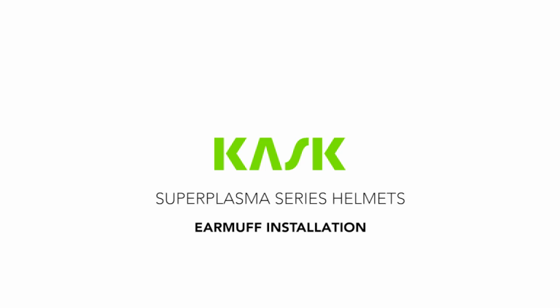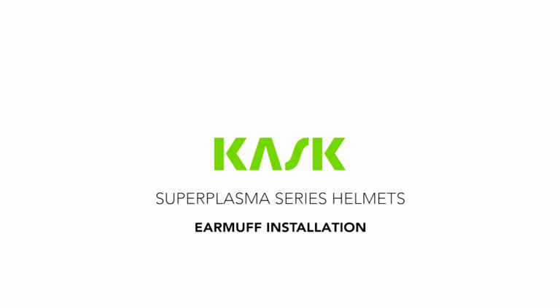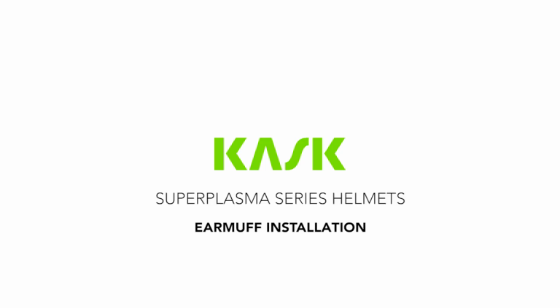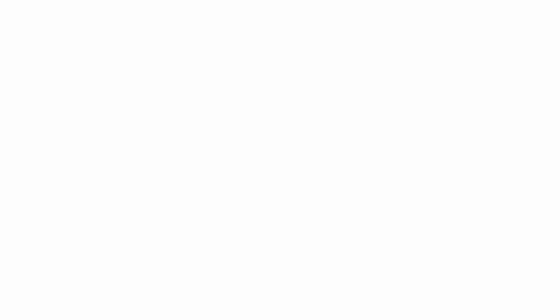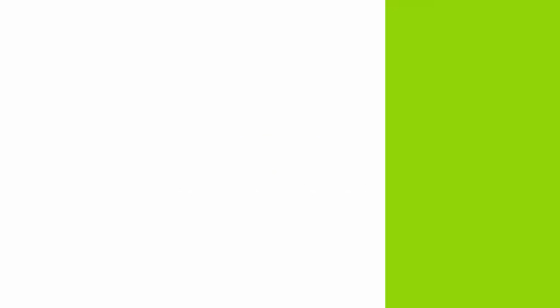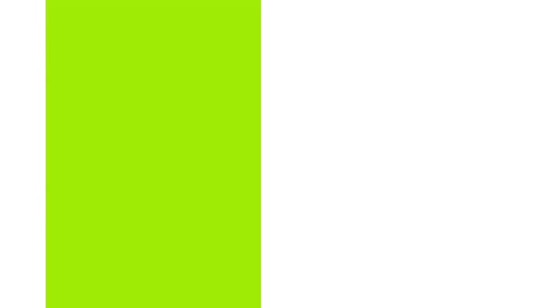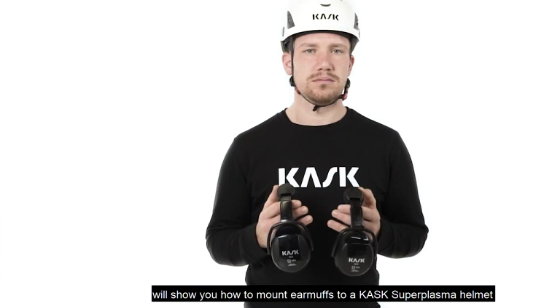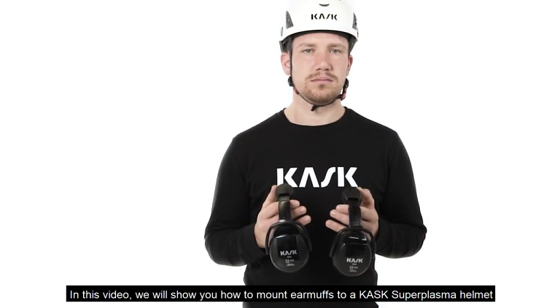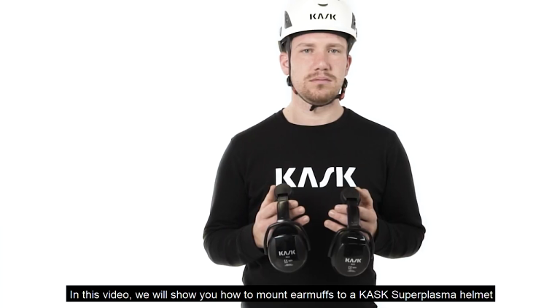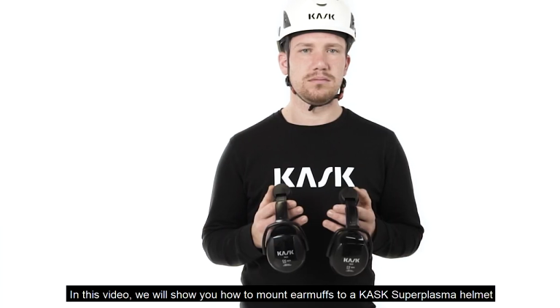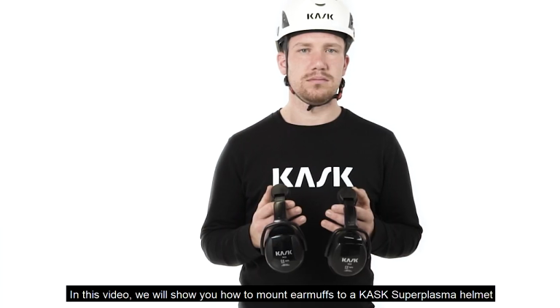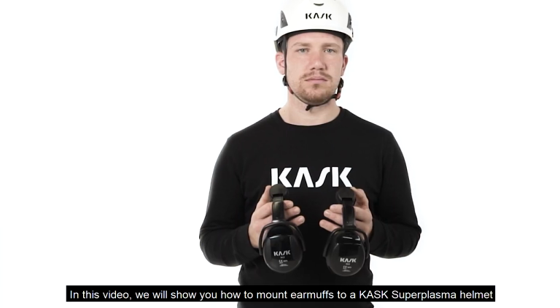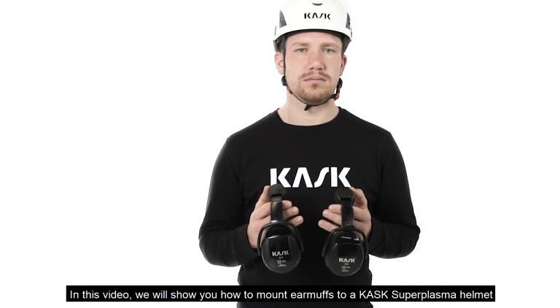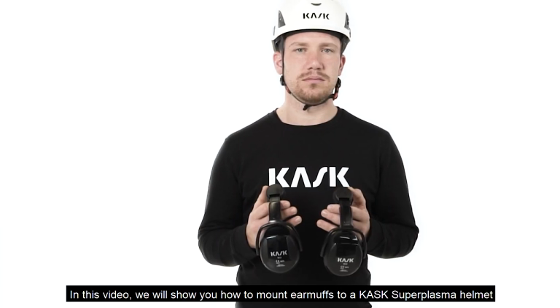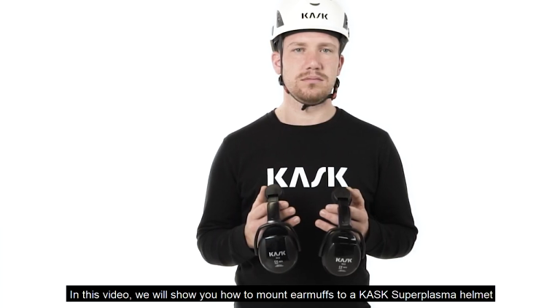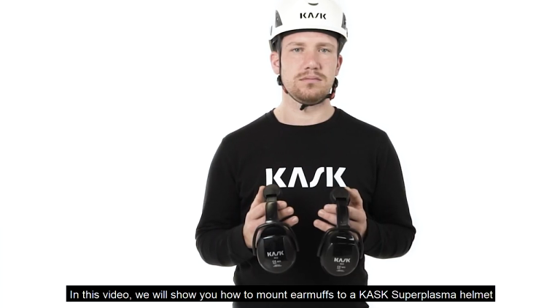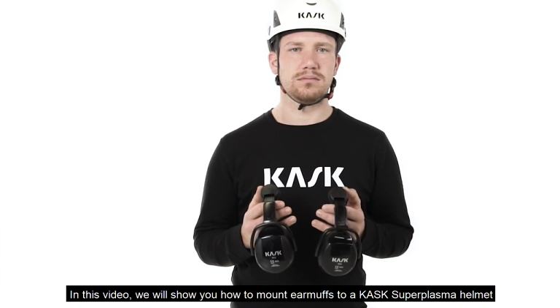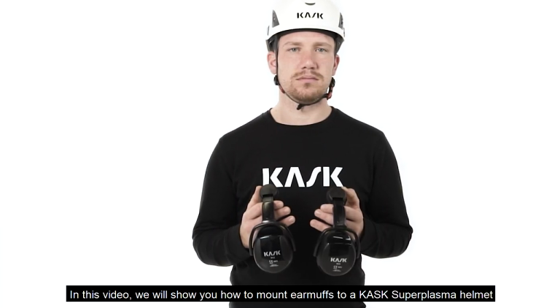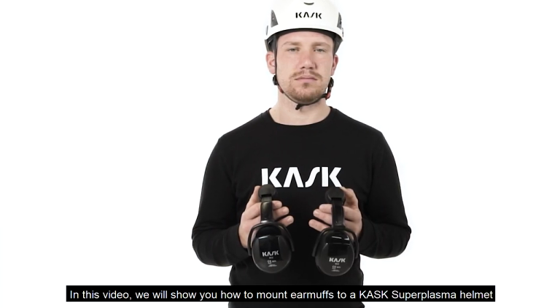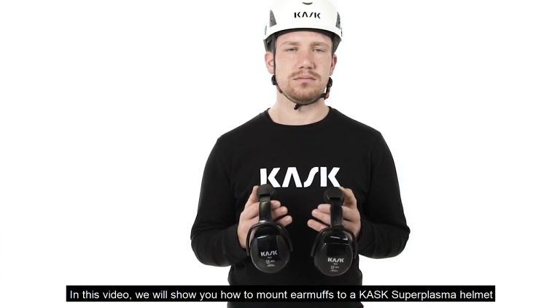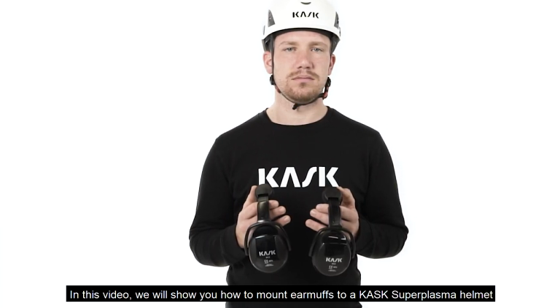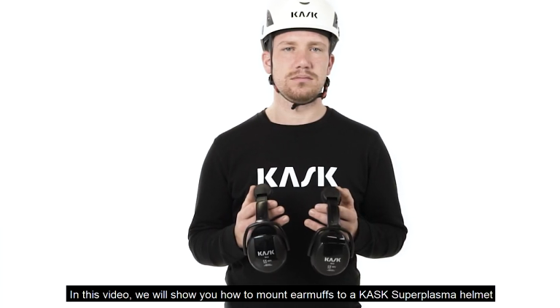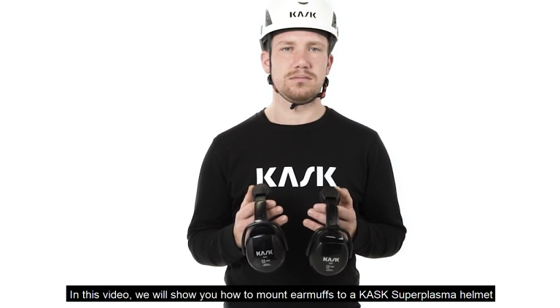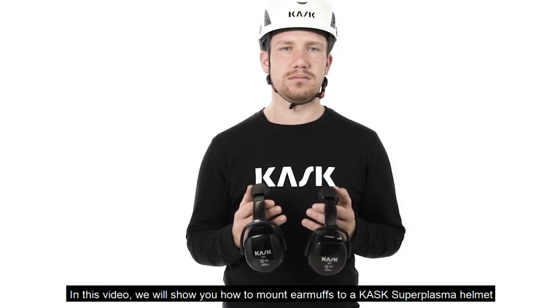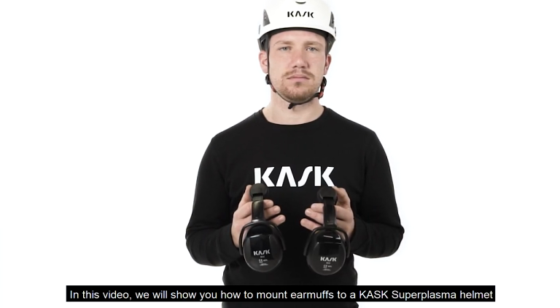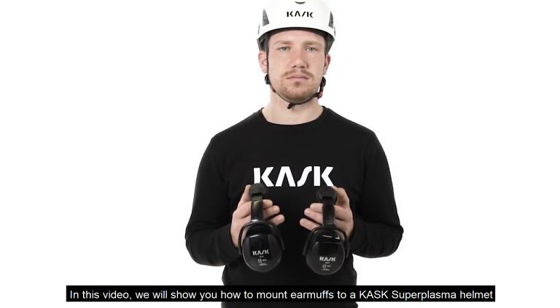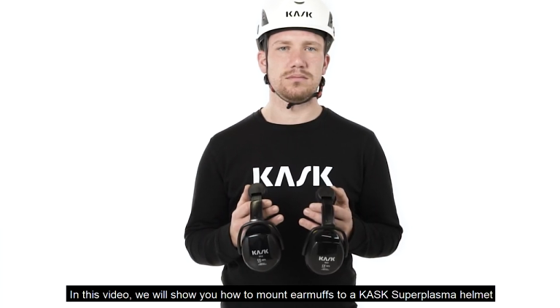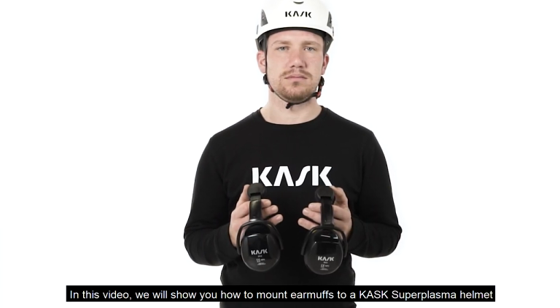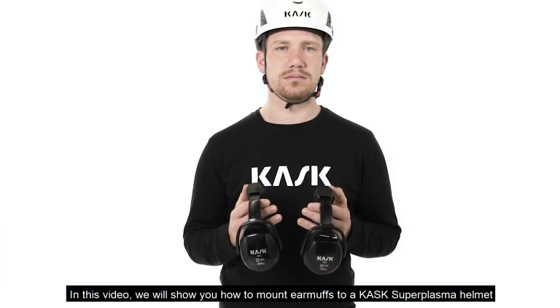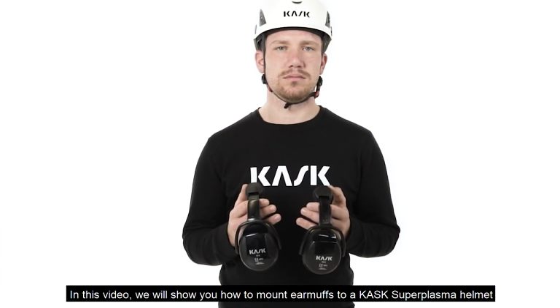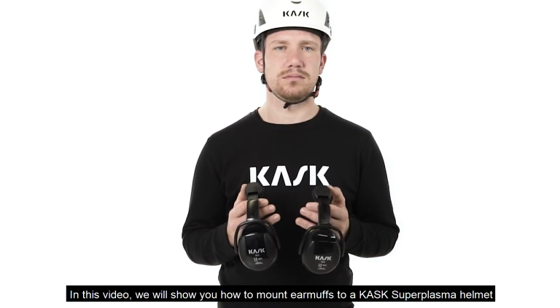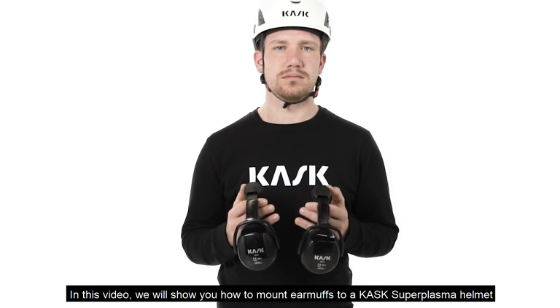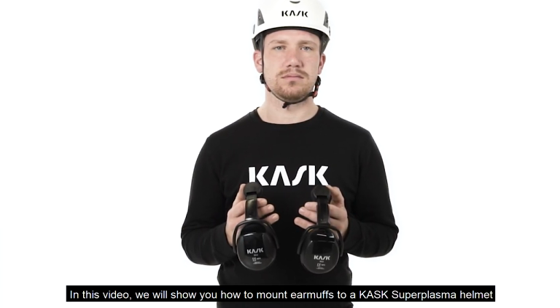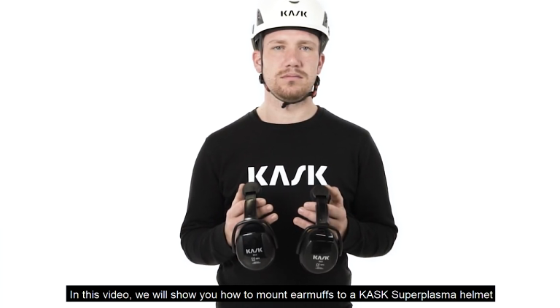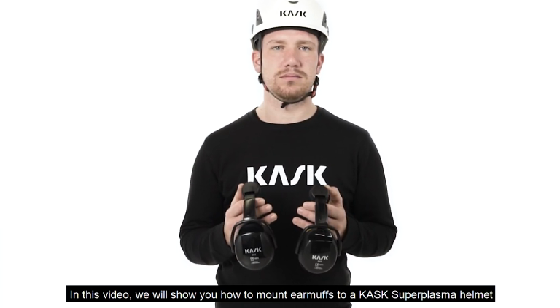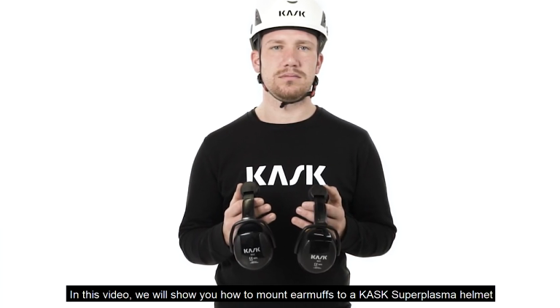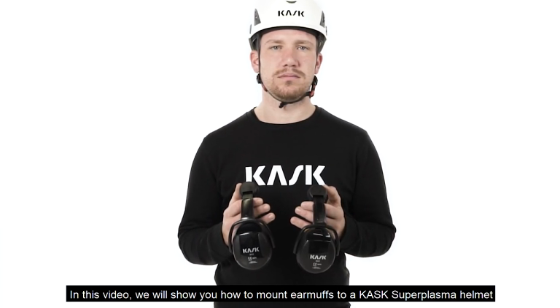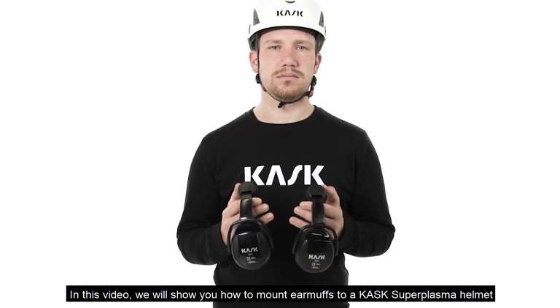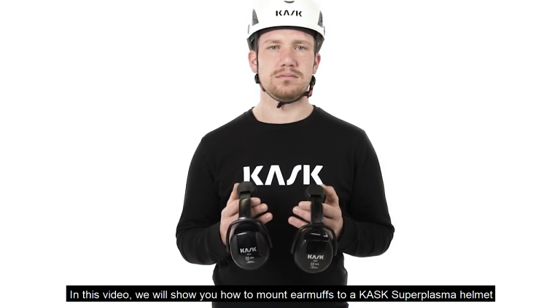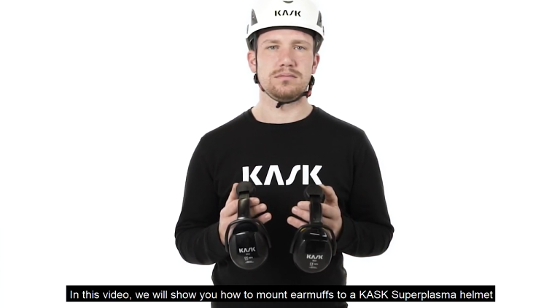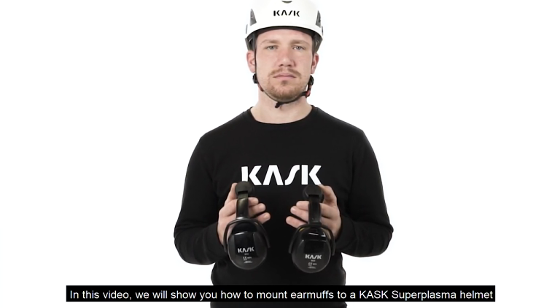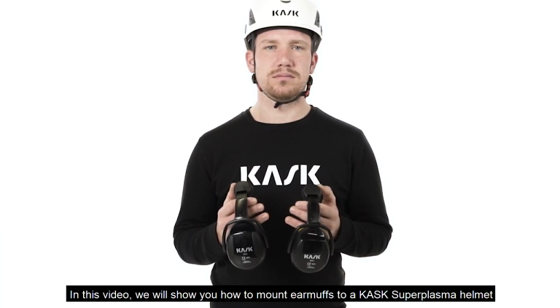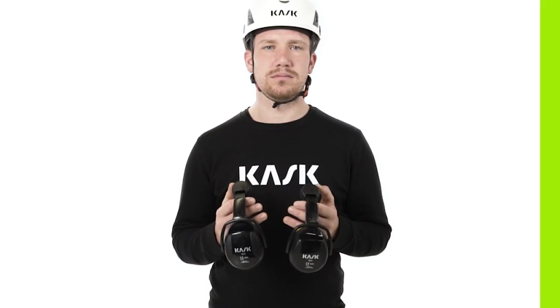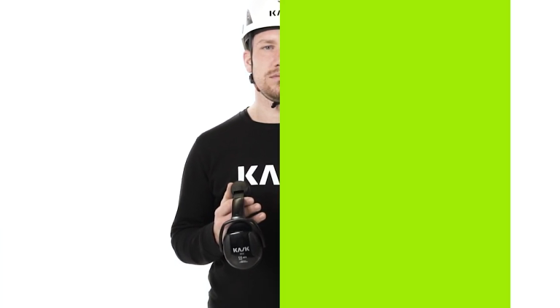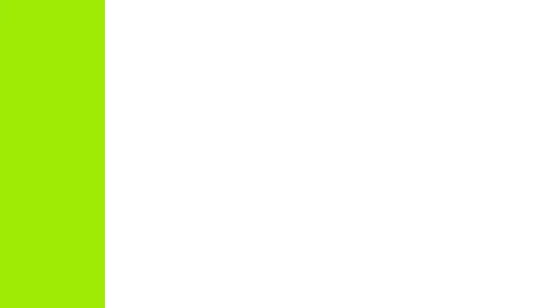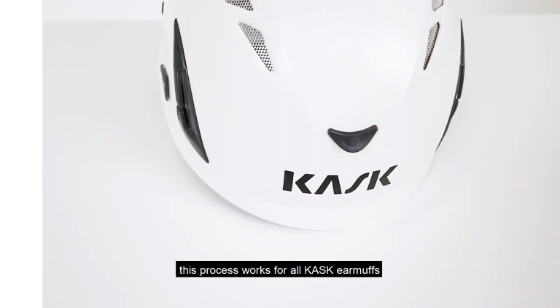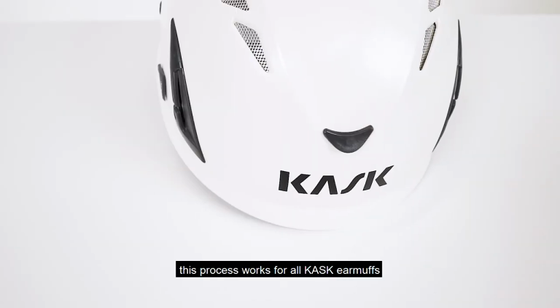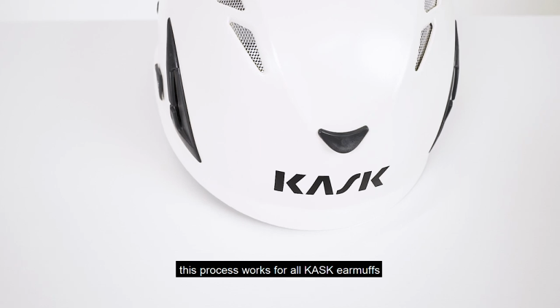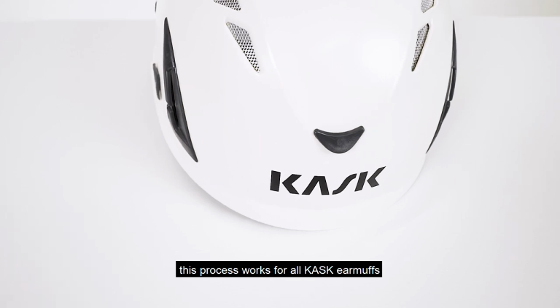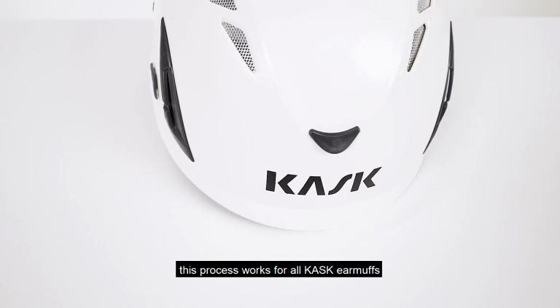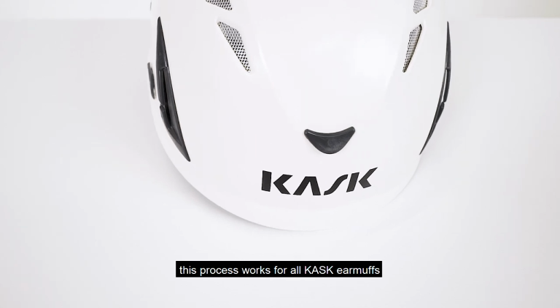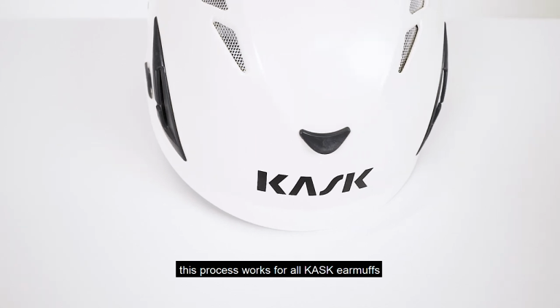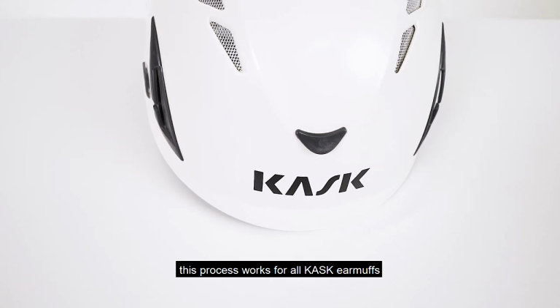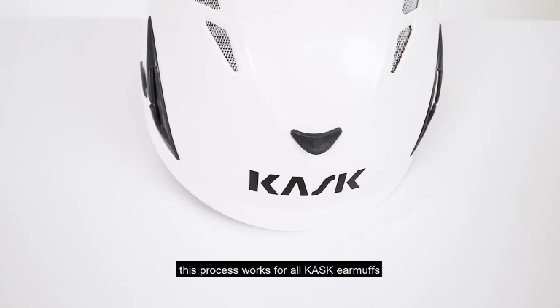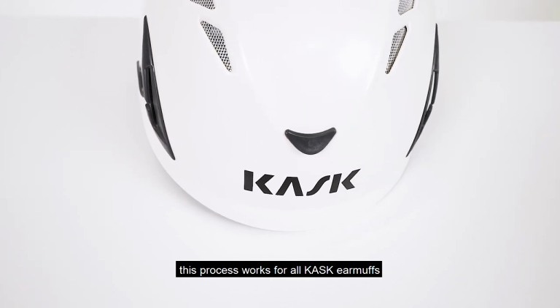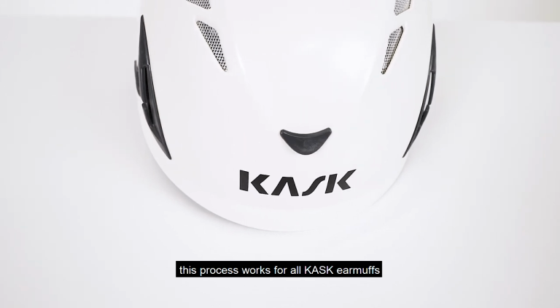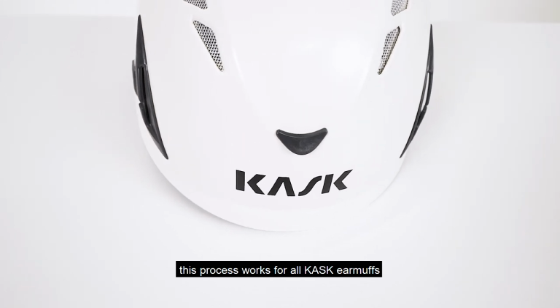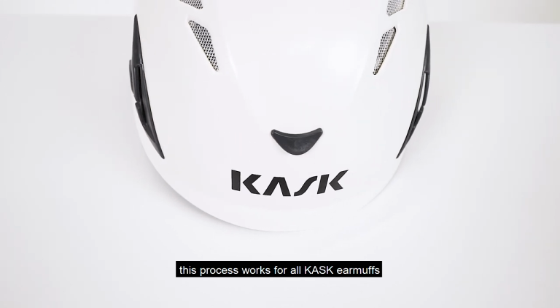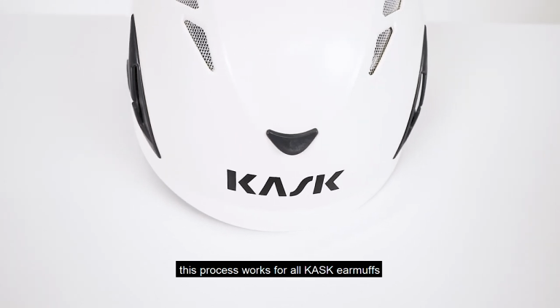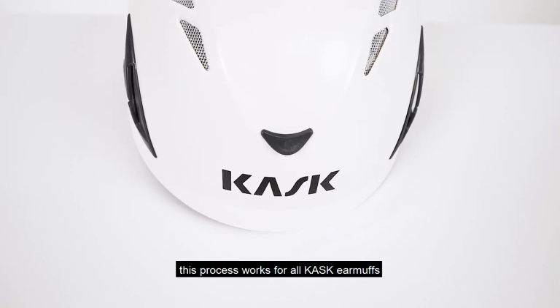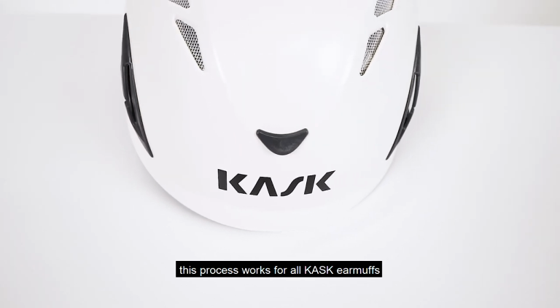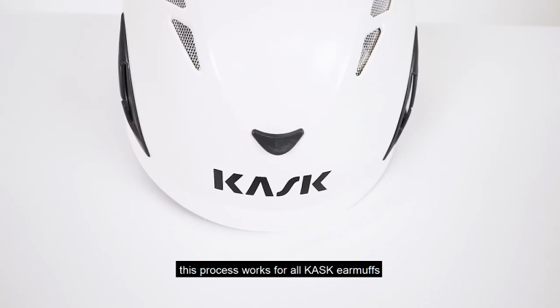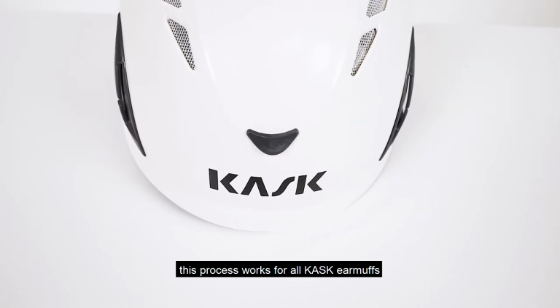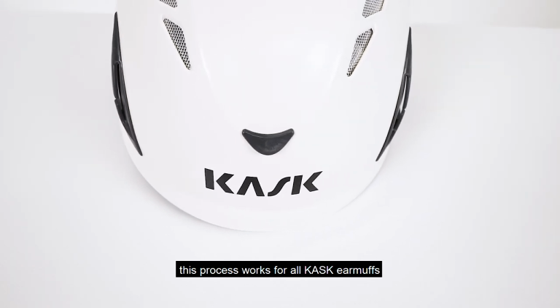In this video, we'll show you how to mount earmuffs to a Cask Super Plasma Helmet. This process works for all Cask earmuffs.